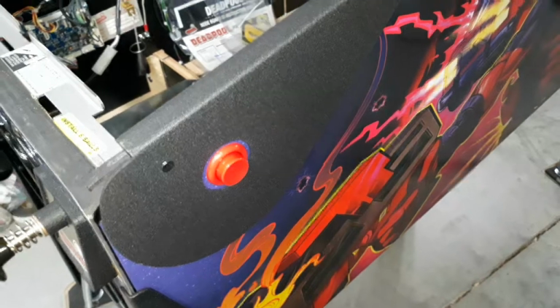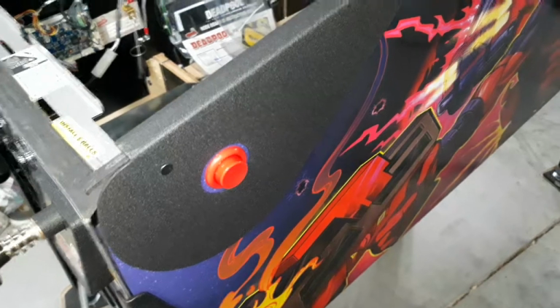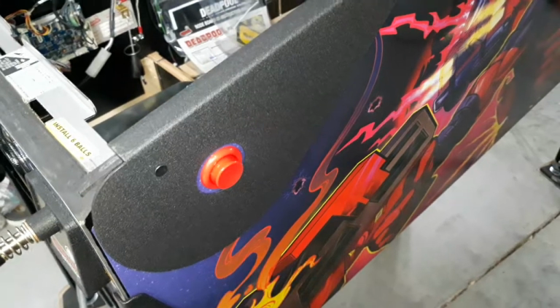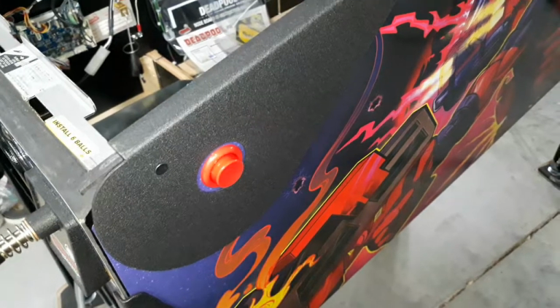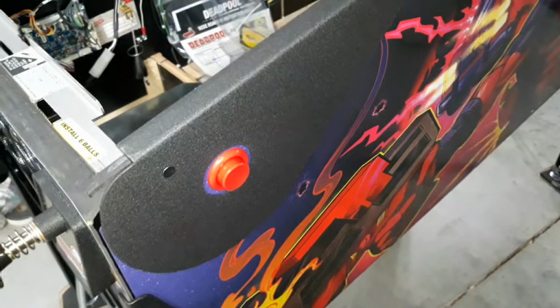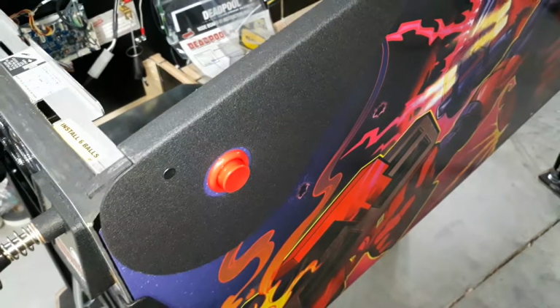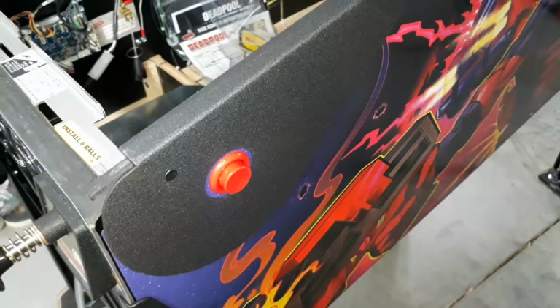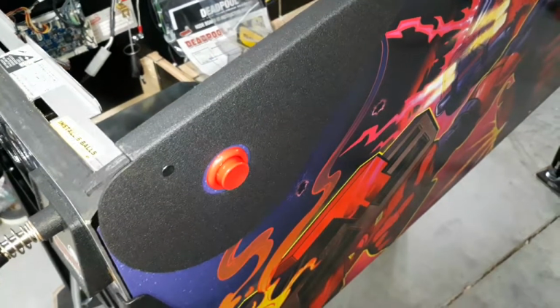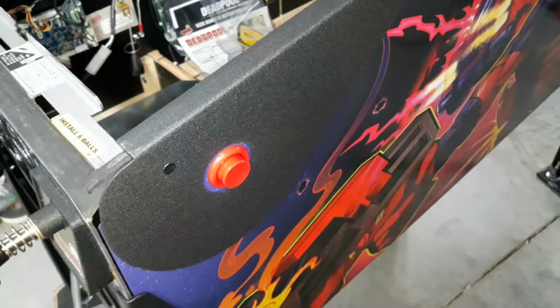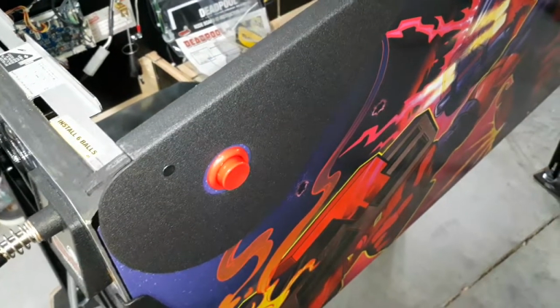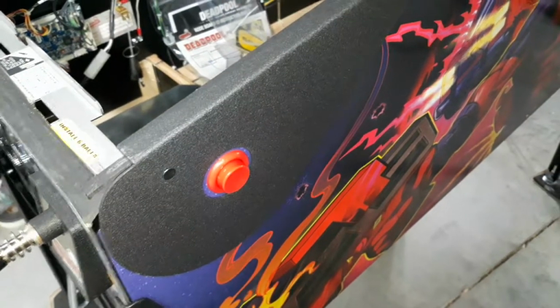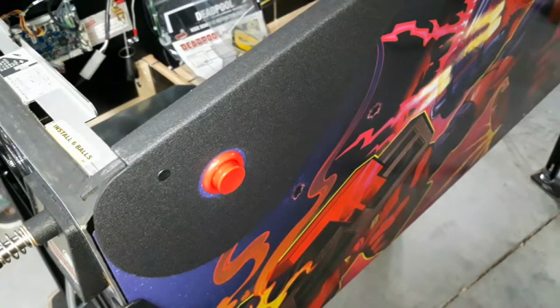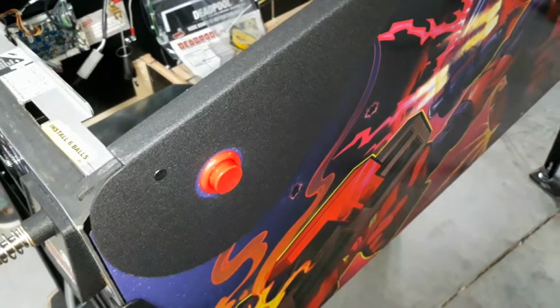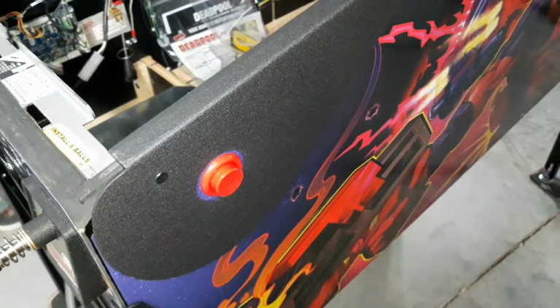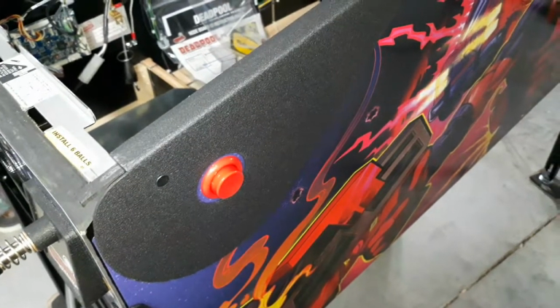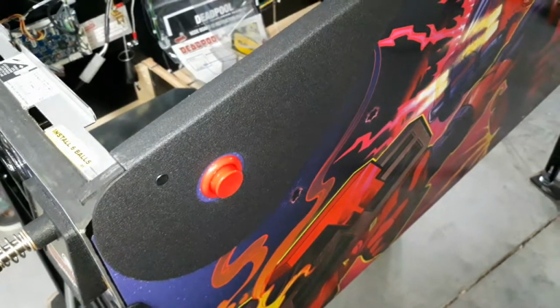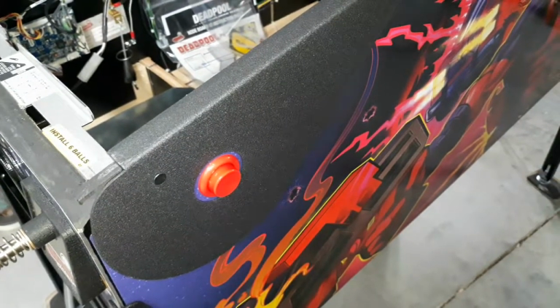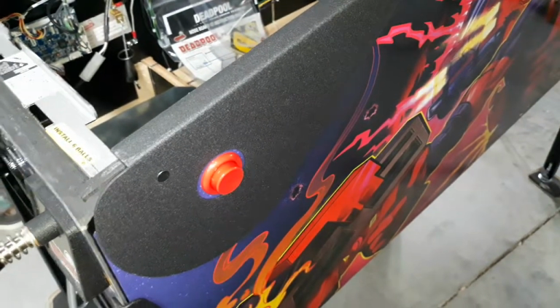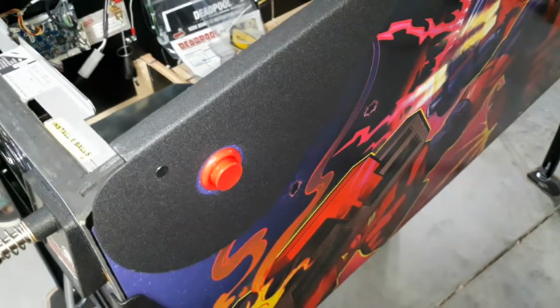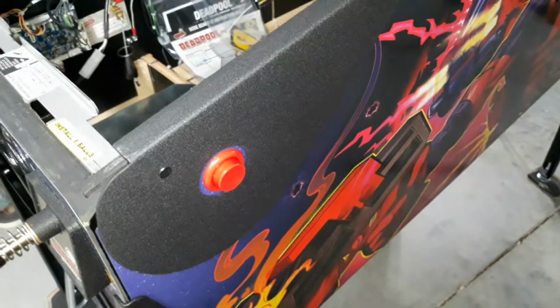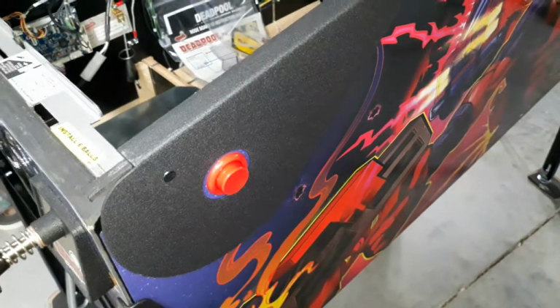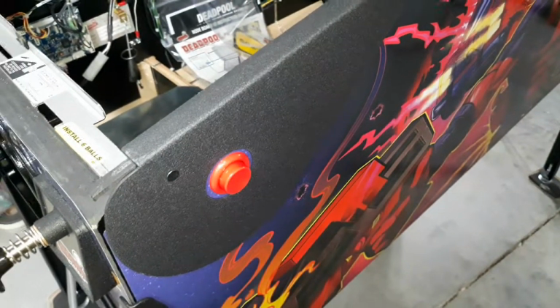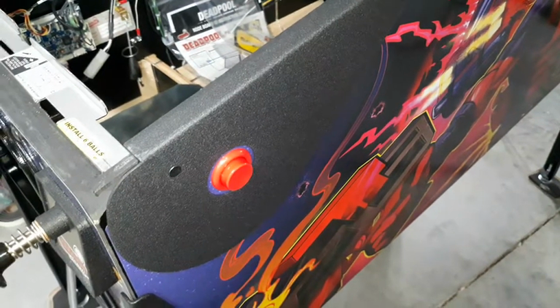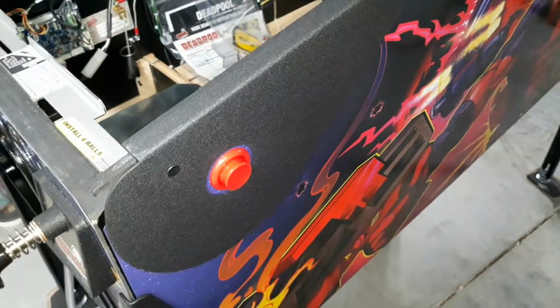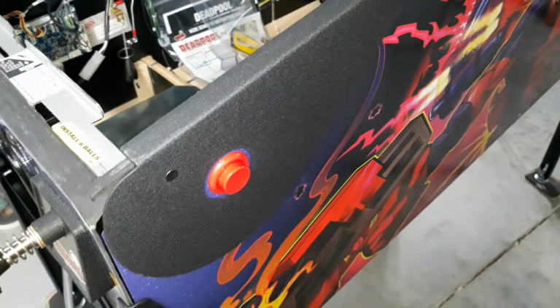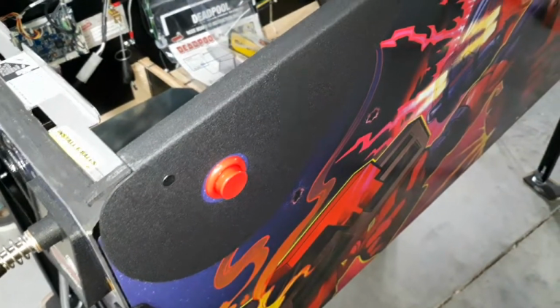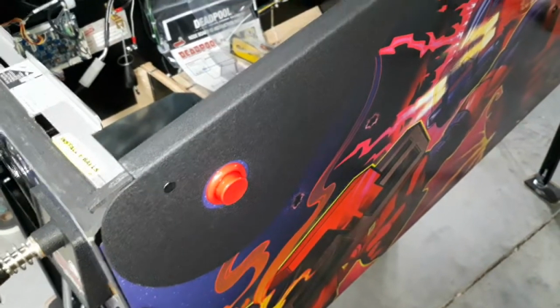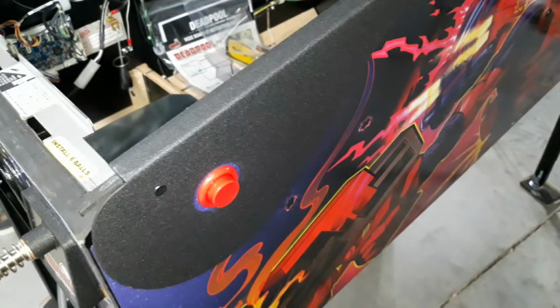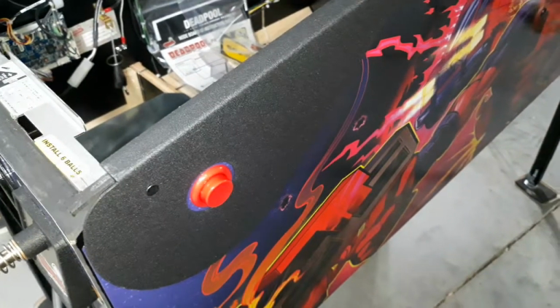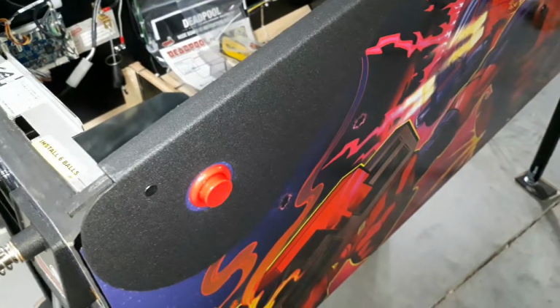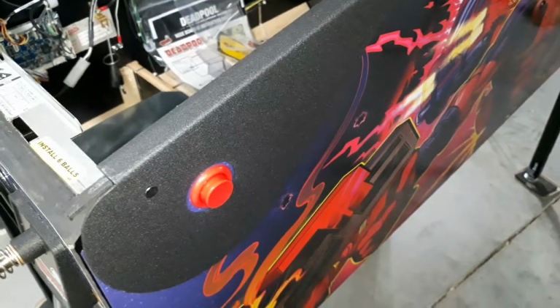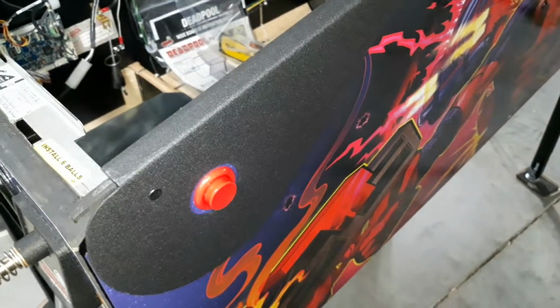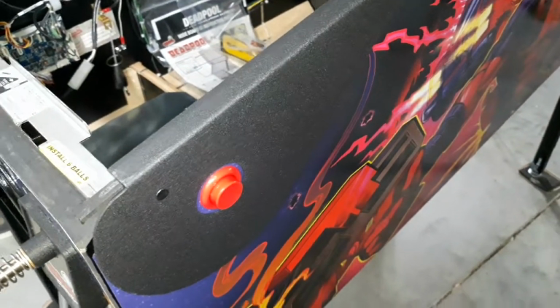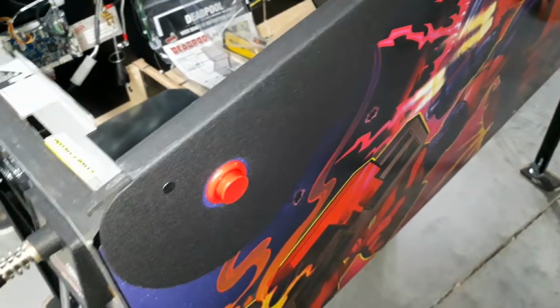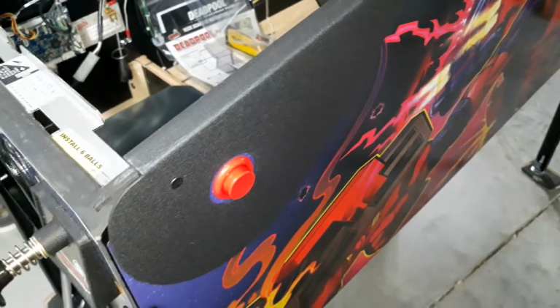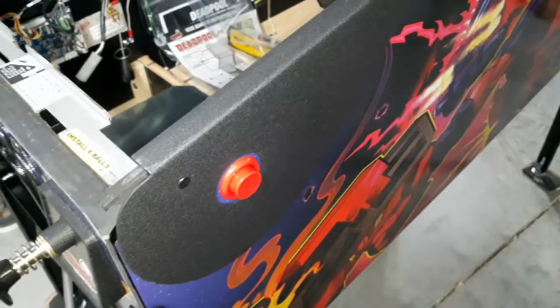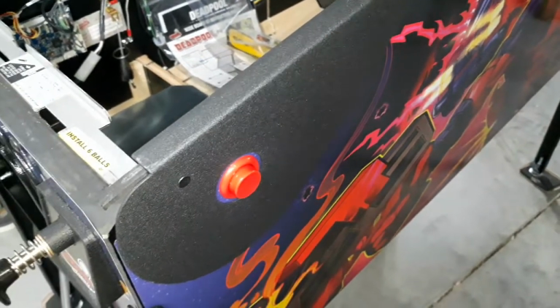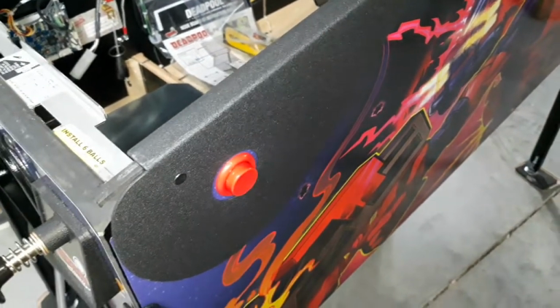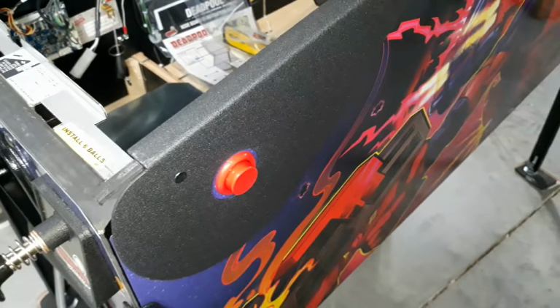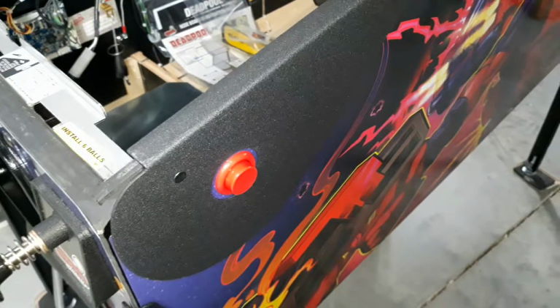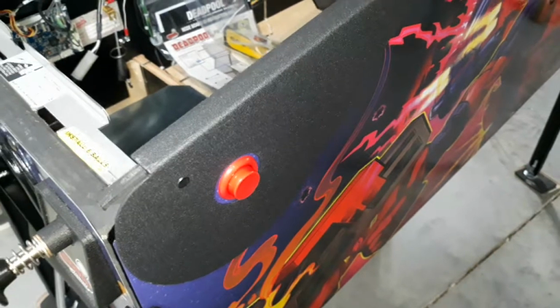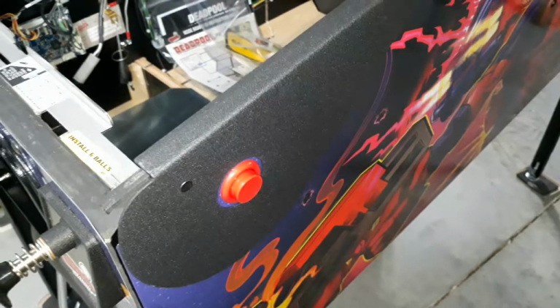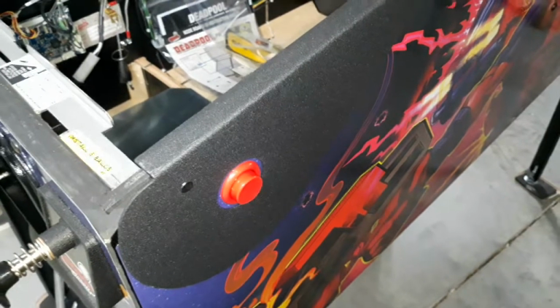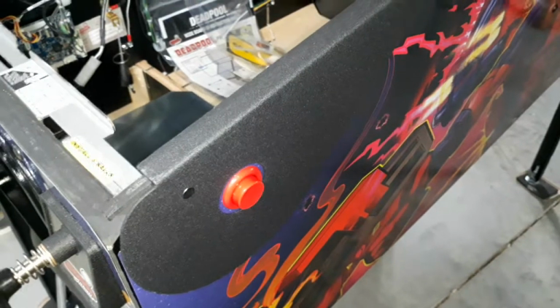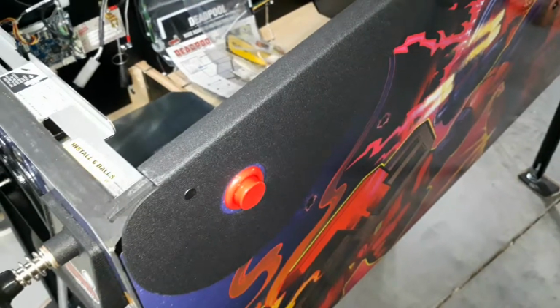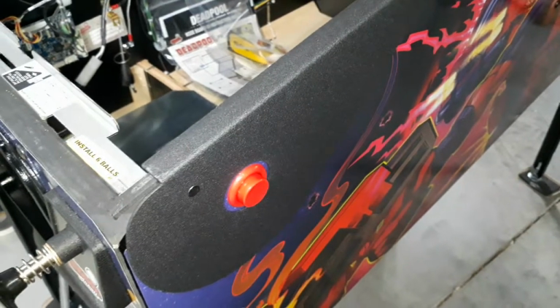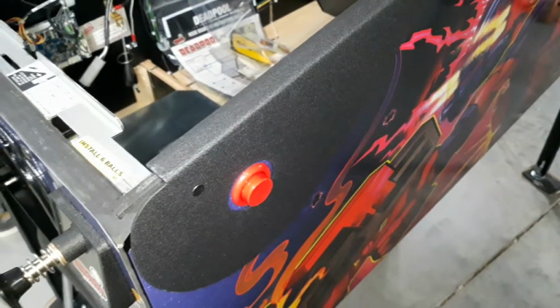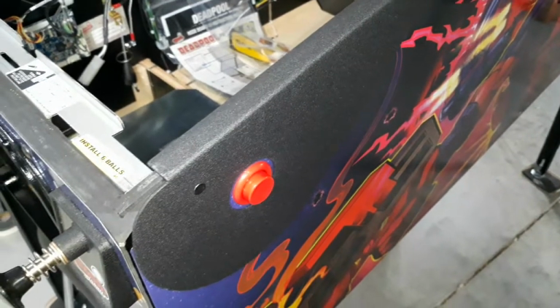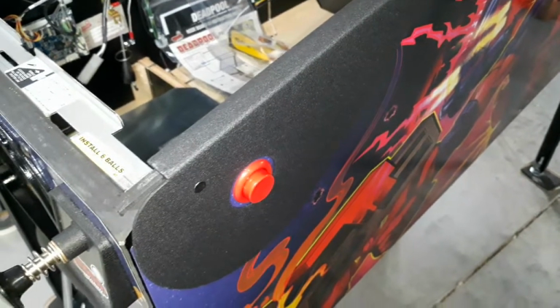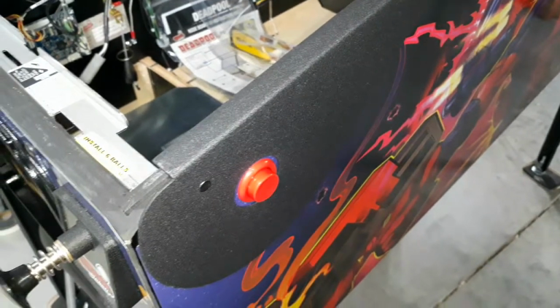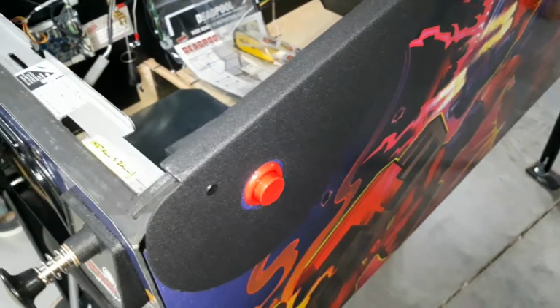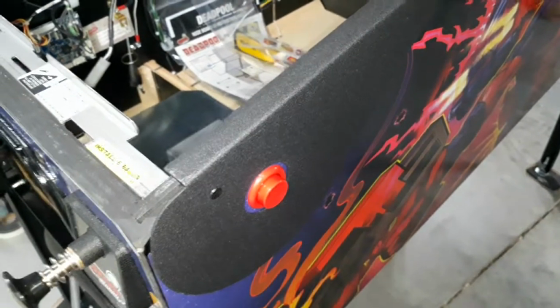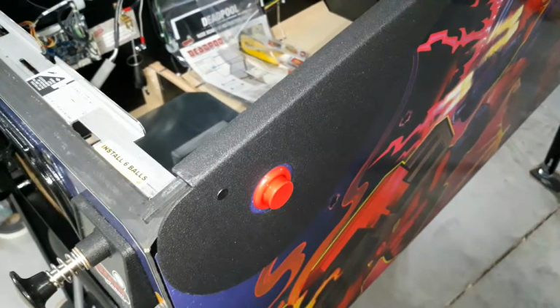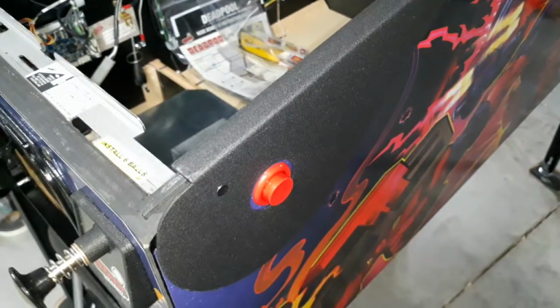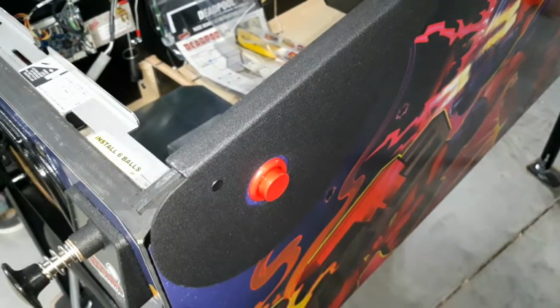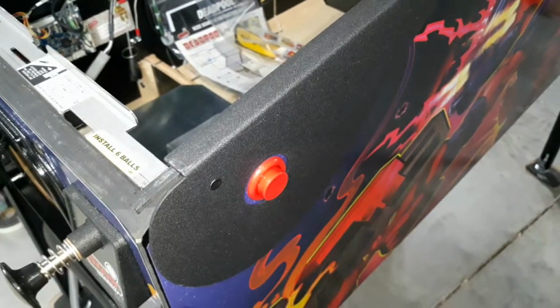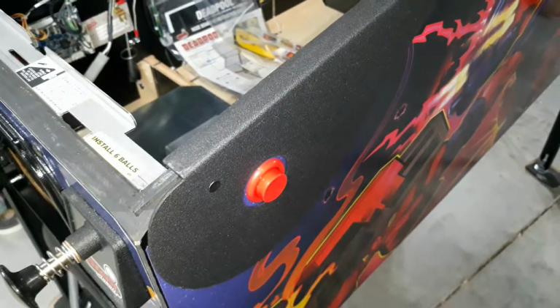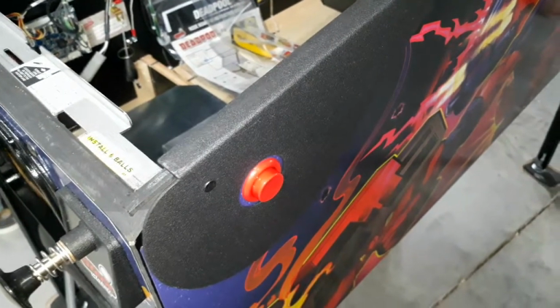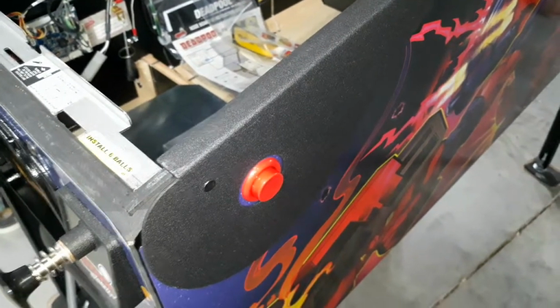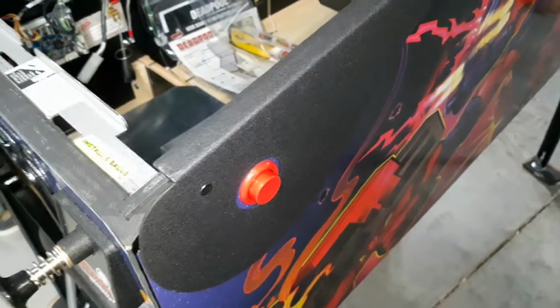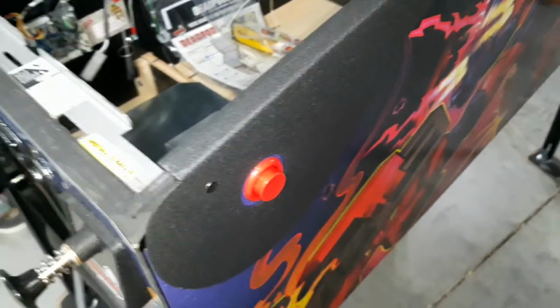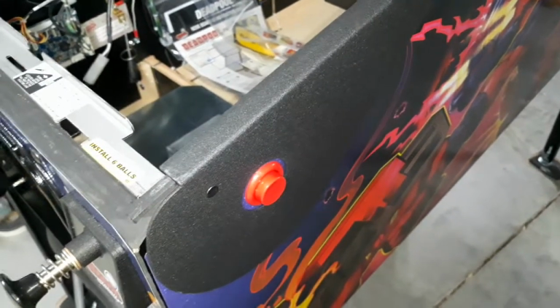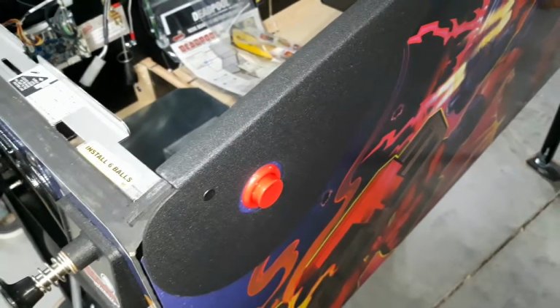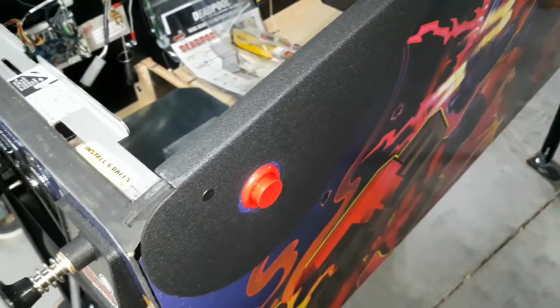Greetings and chat. This is a quick video about installing new rails on a Stern Pro Pinball Machine.